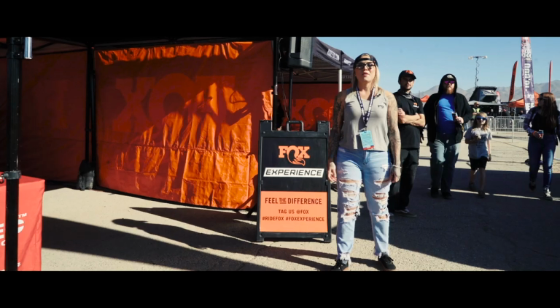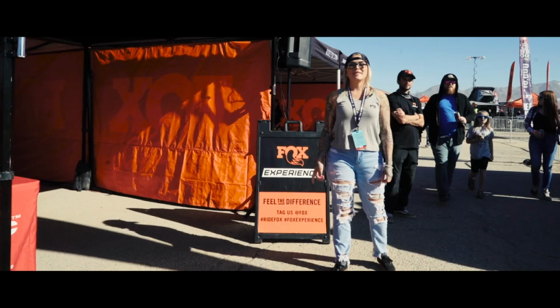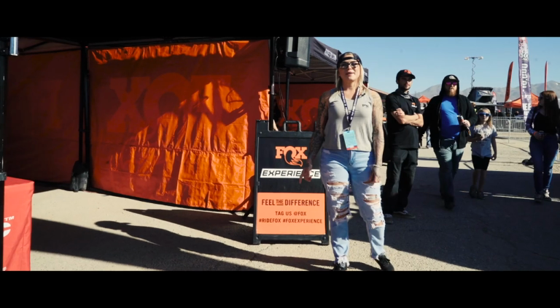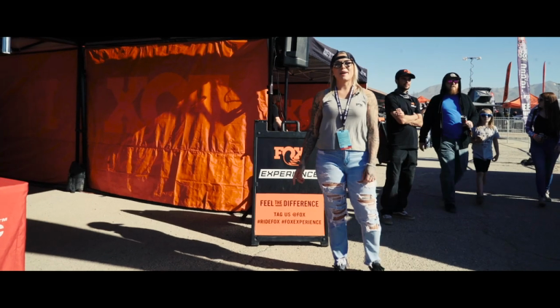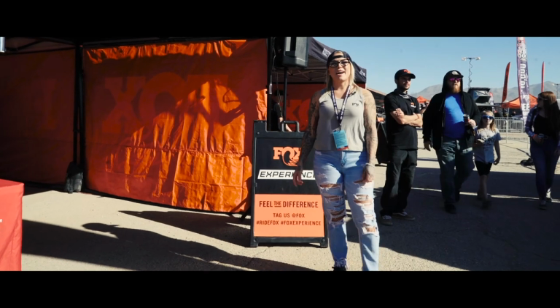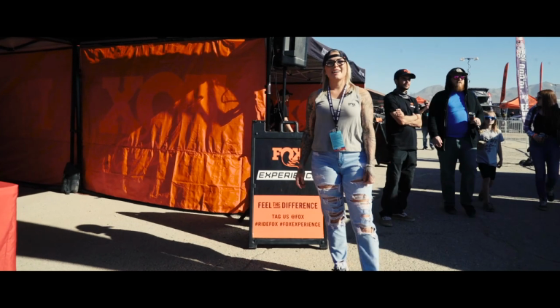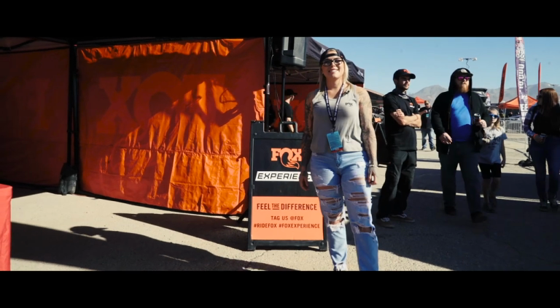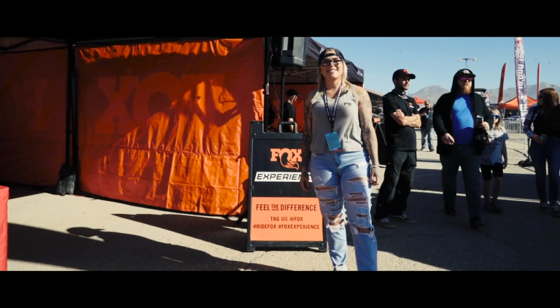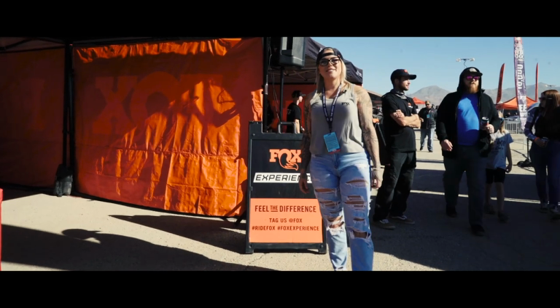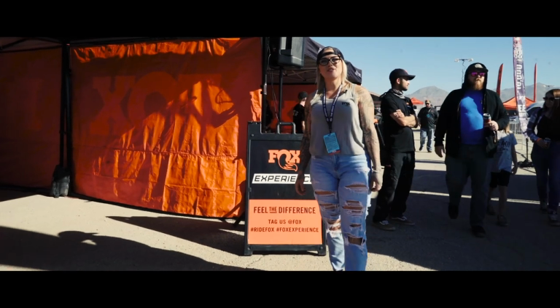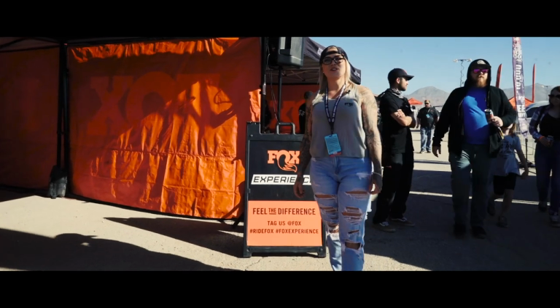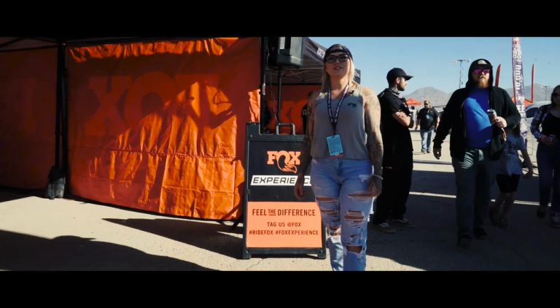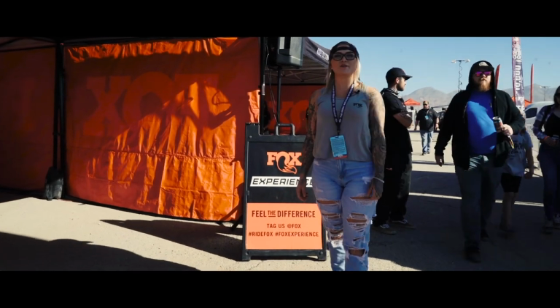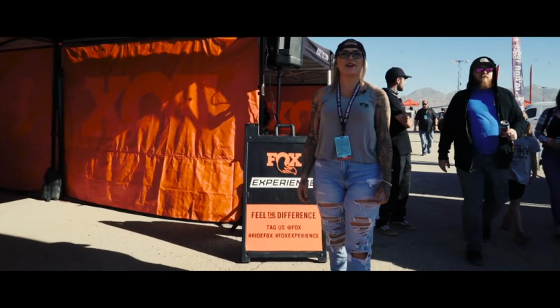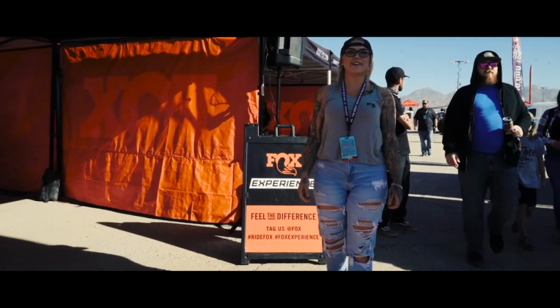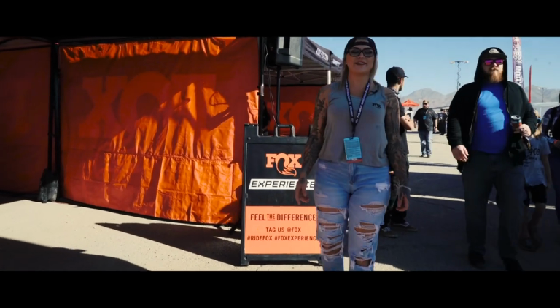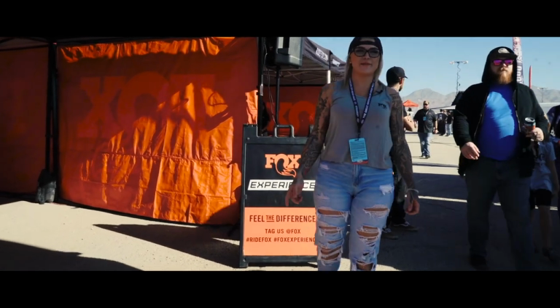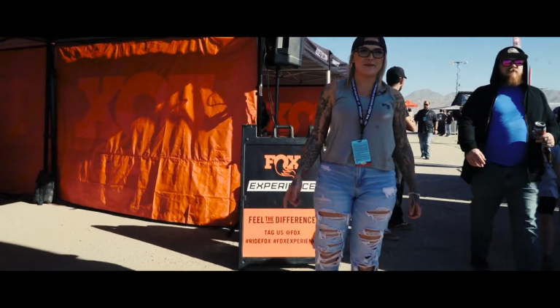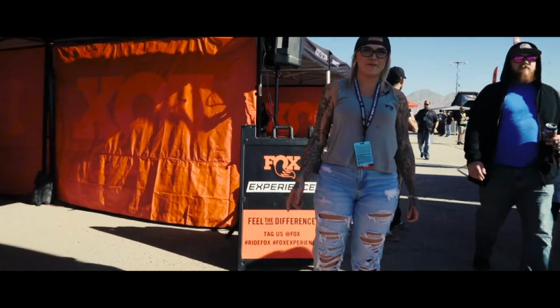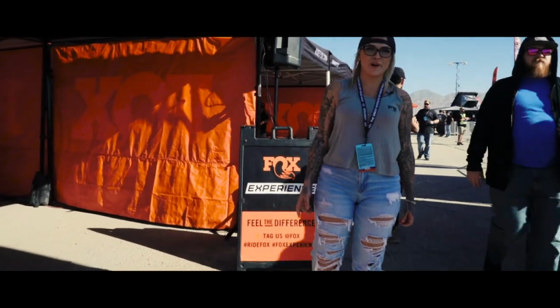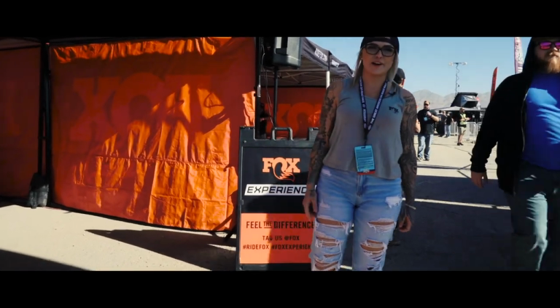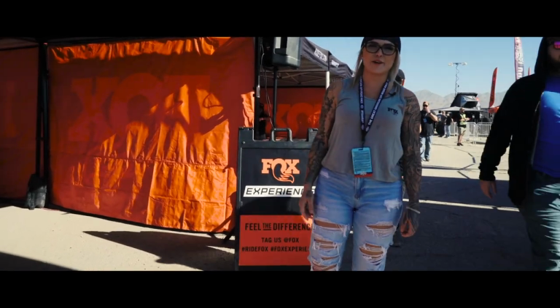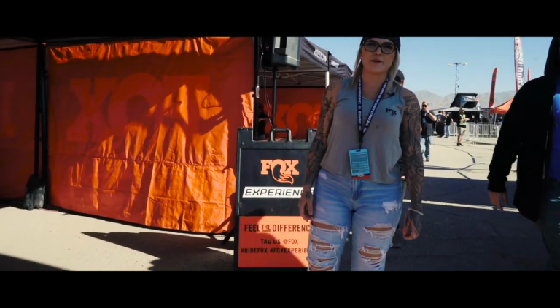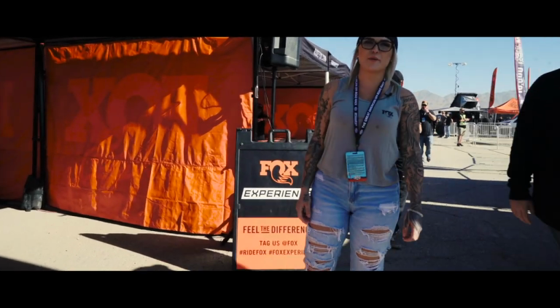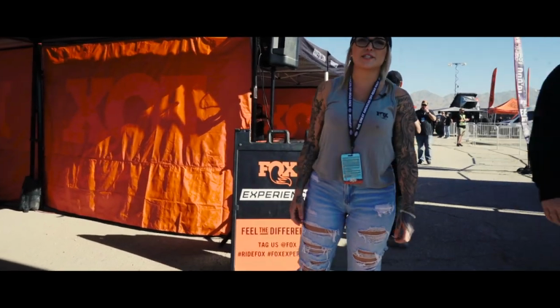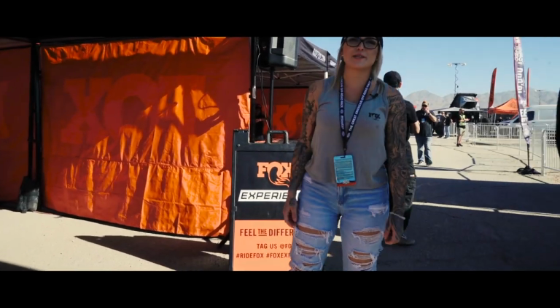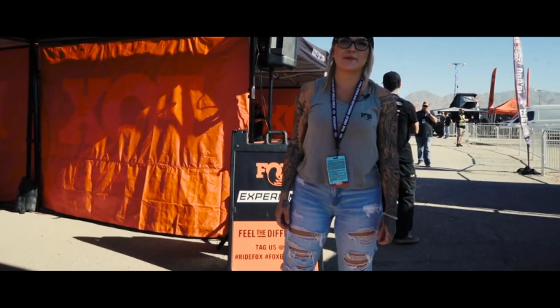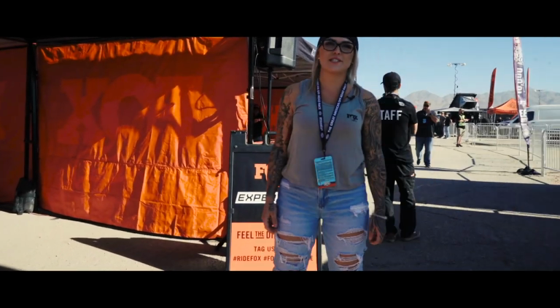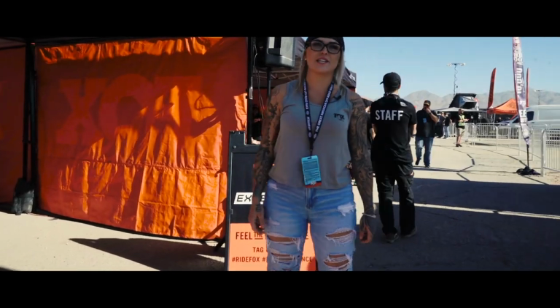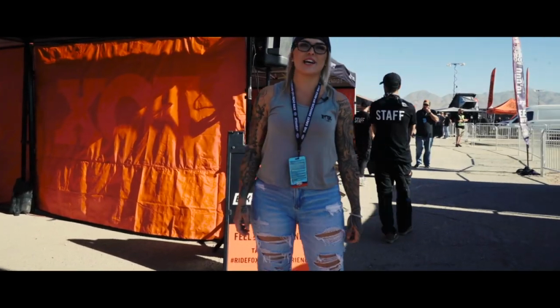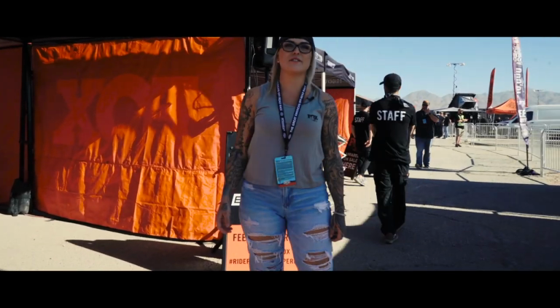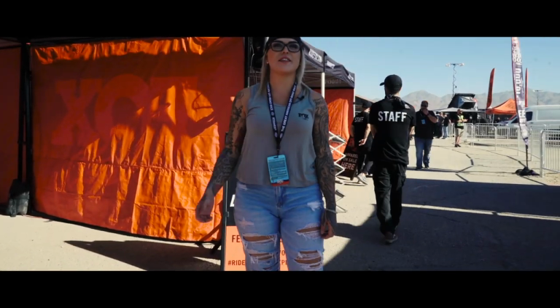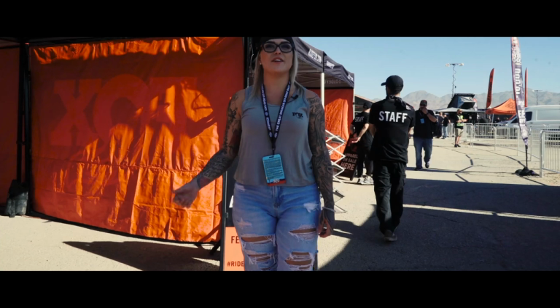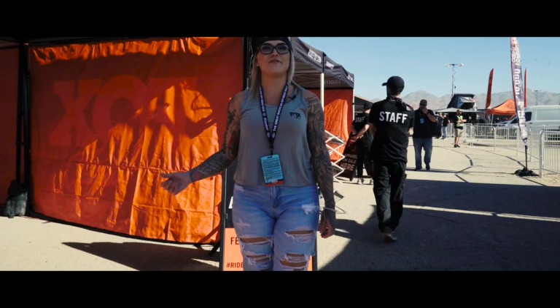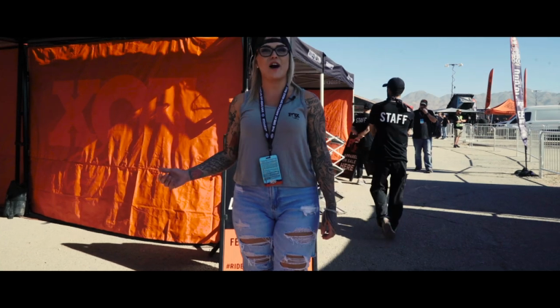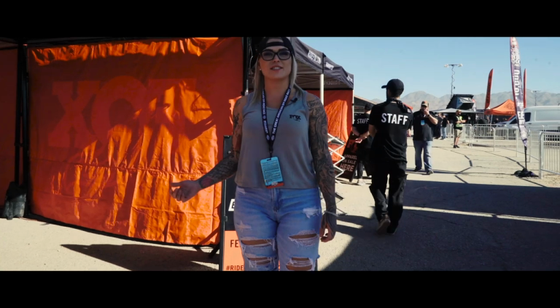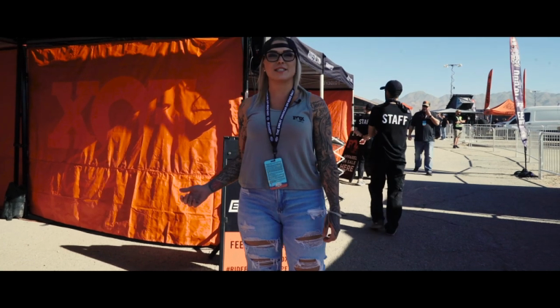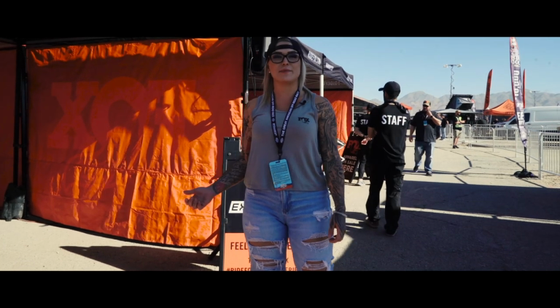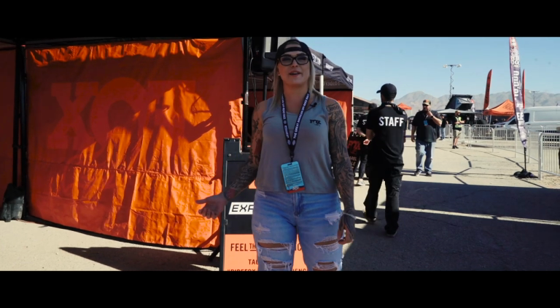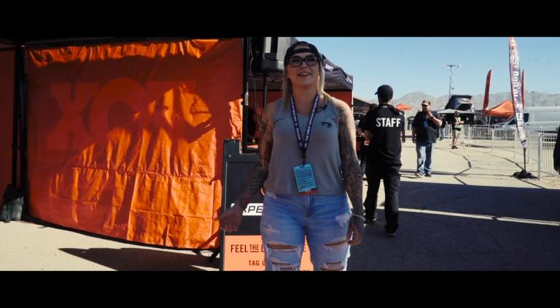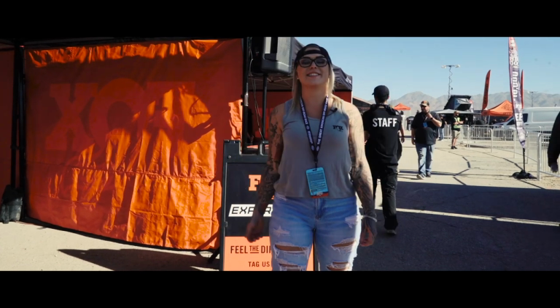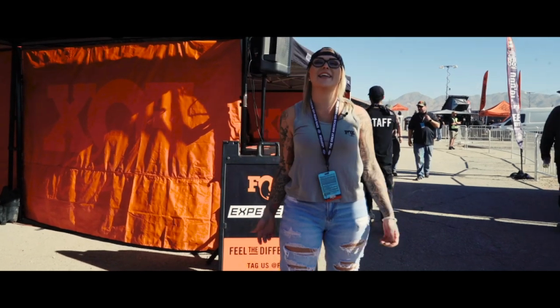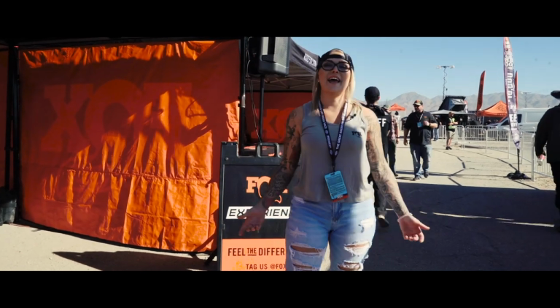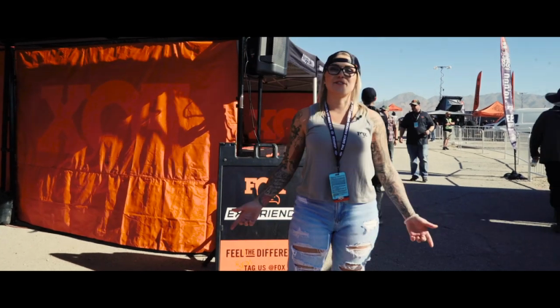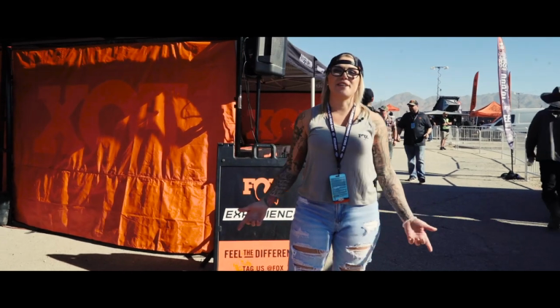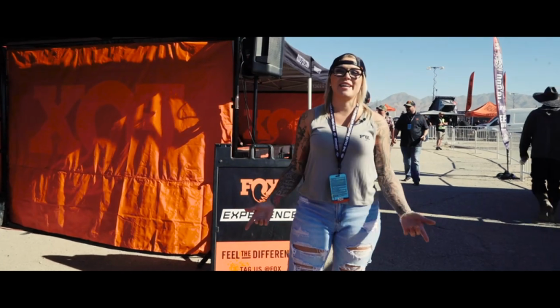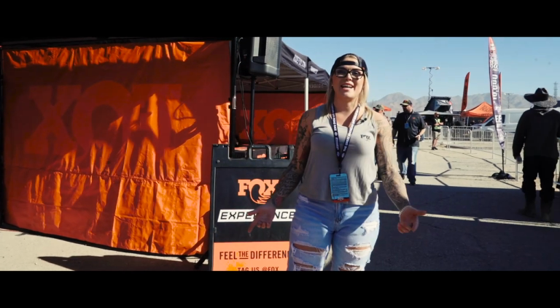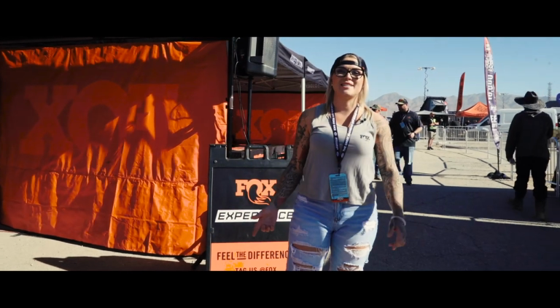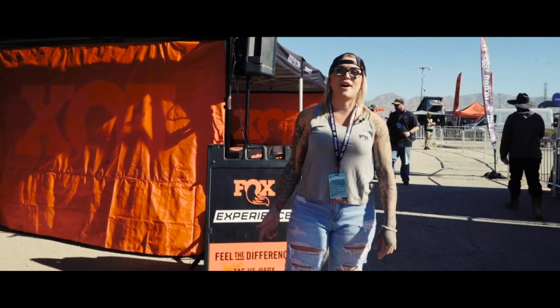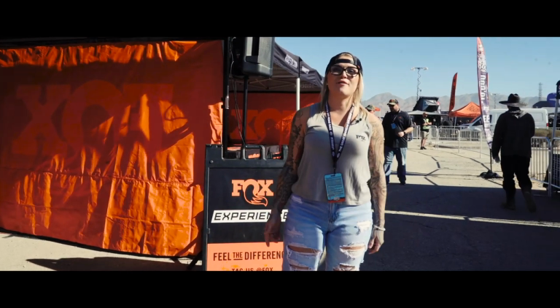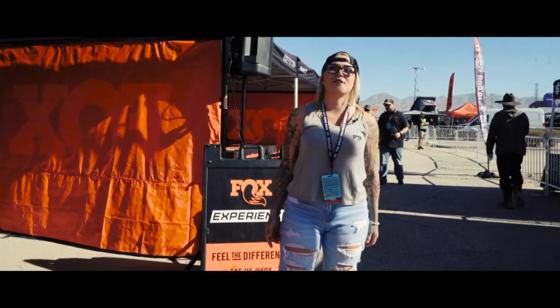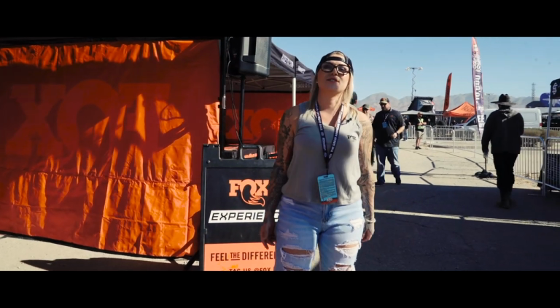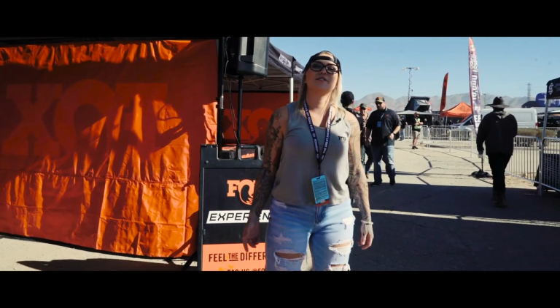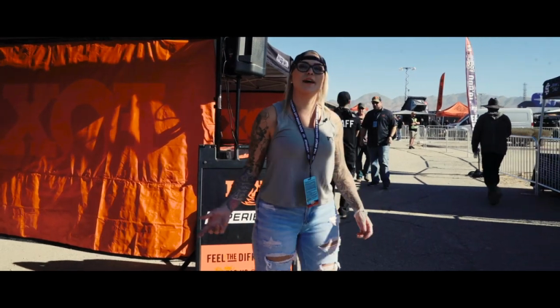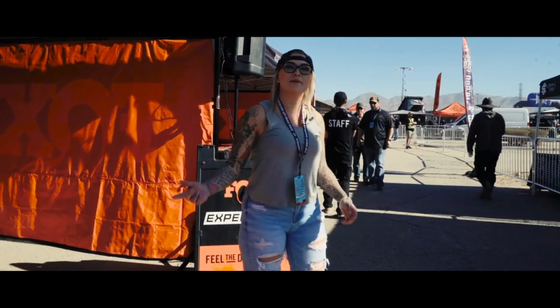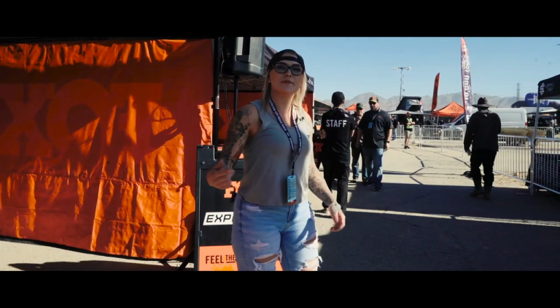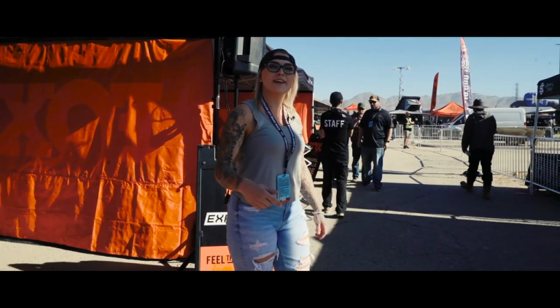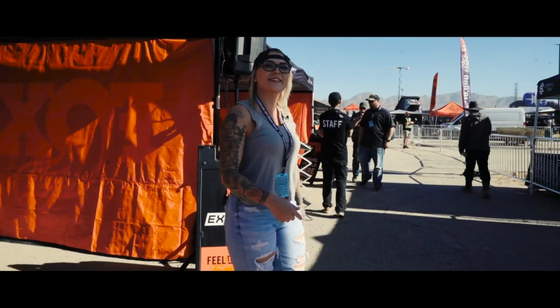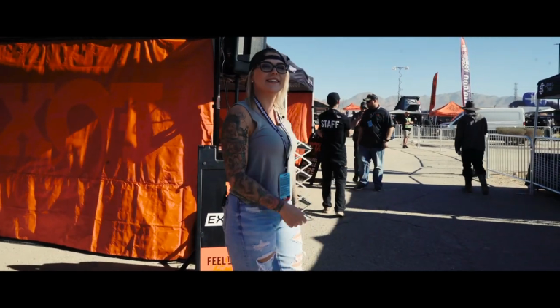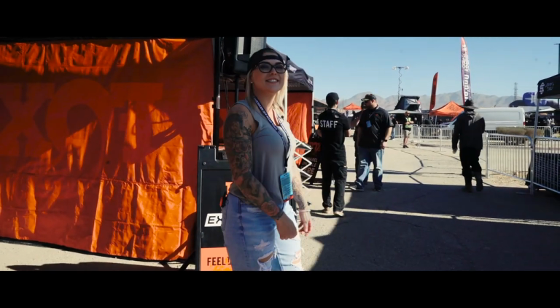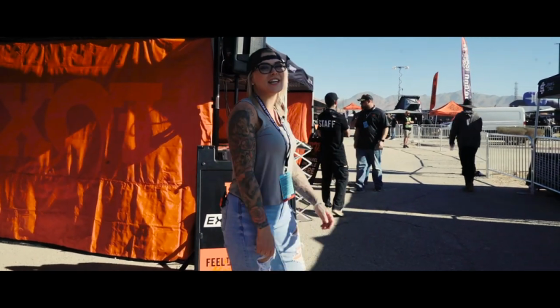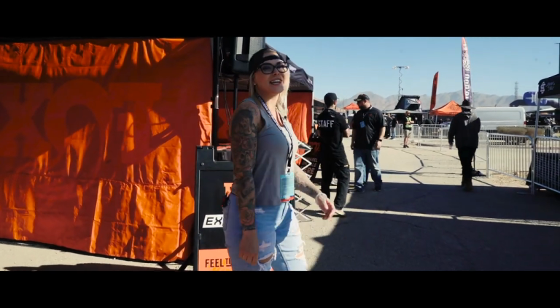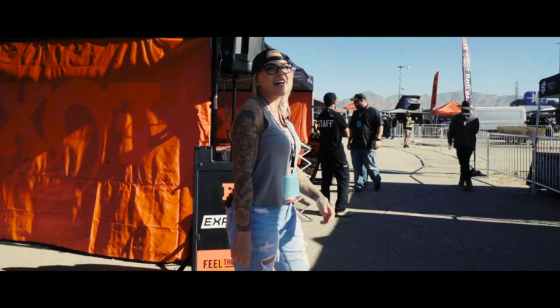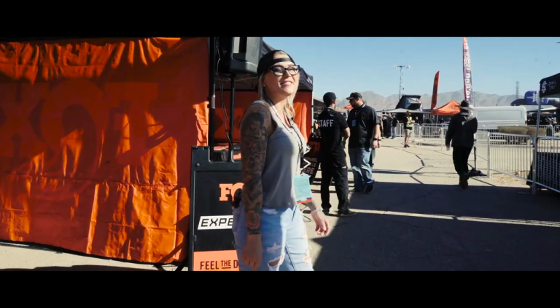What's up guys, it's Georgia. We're out here at the Mint 400, just about to check out the Fox experience and everything it has to offer, so come with me and let's check it out.